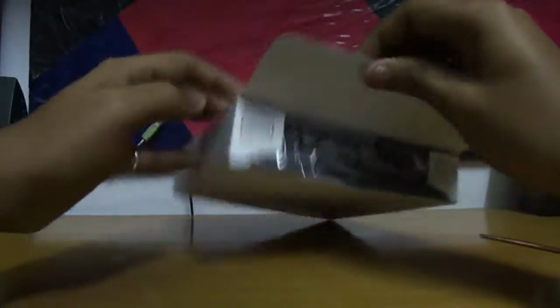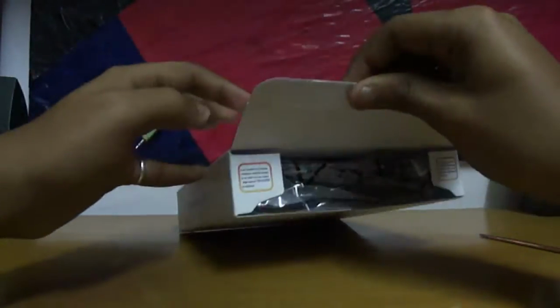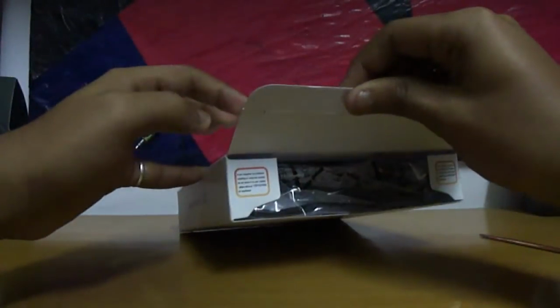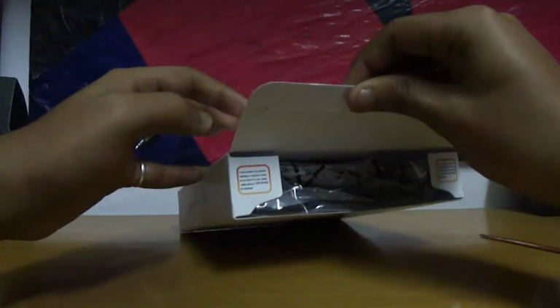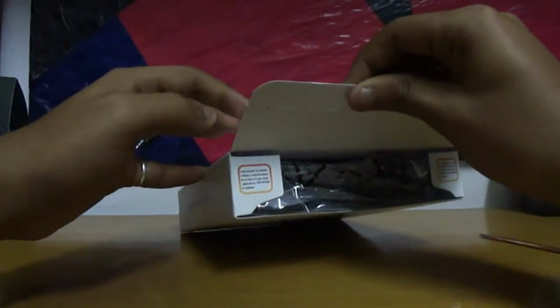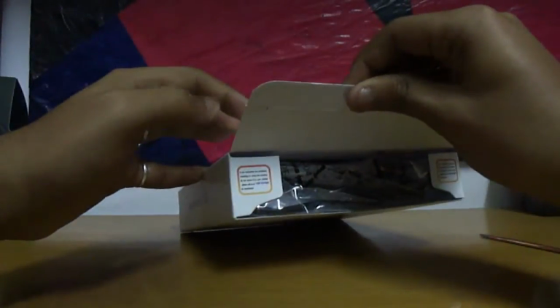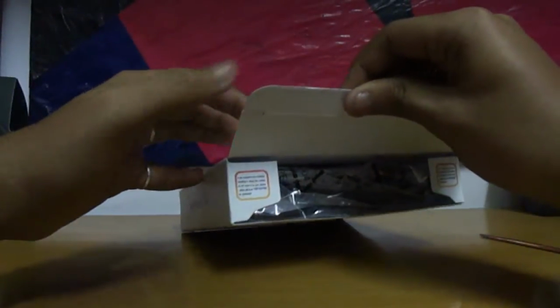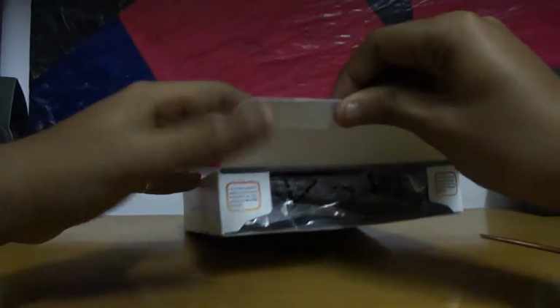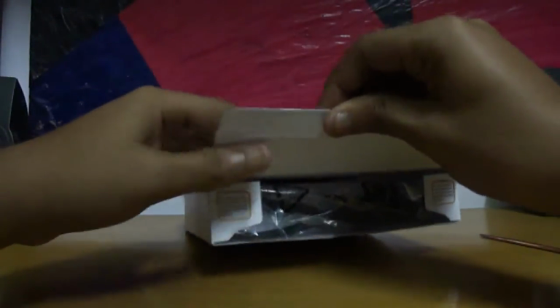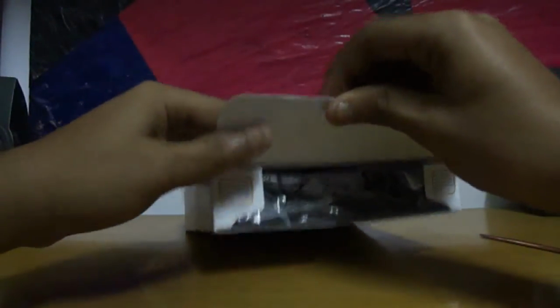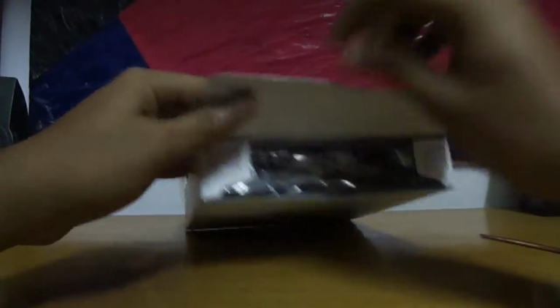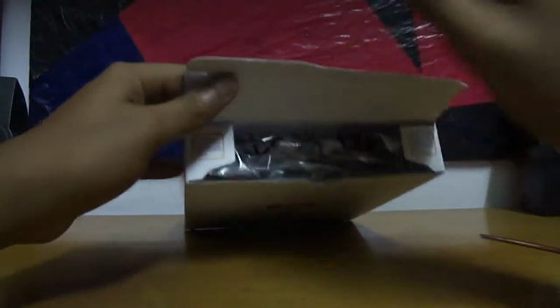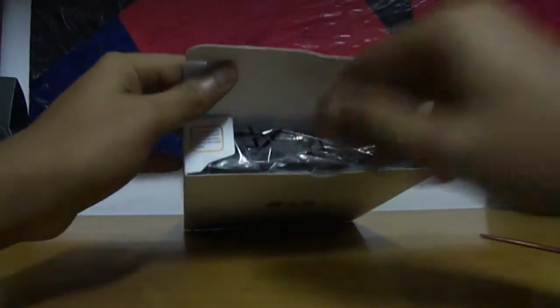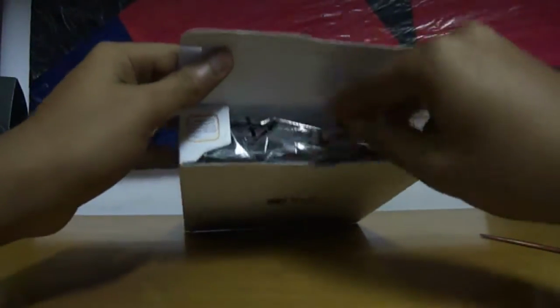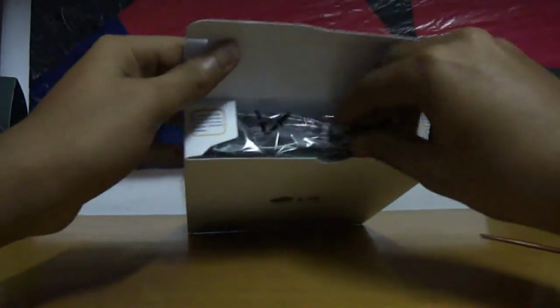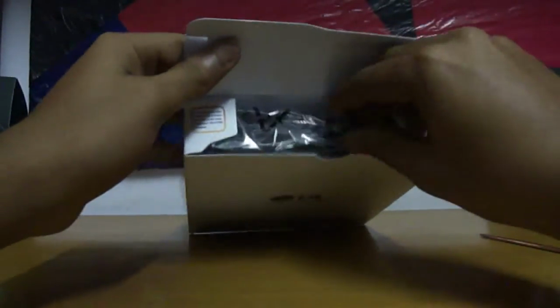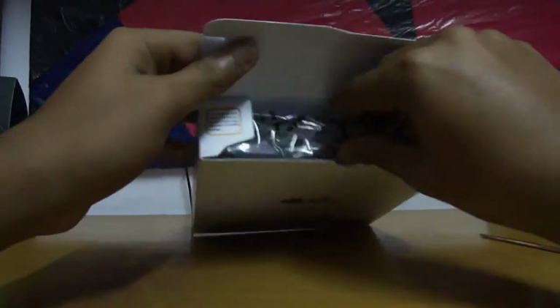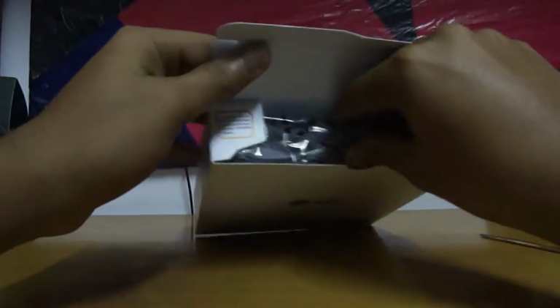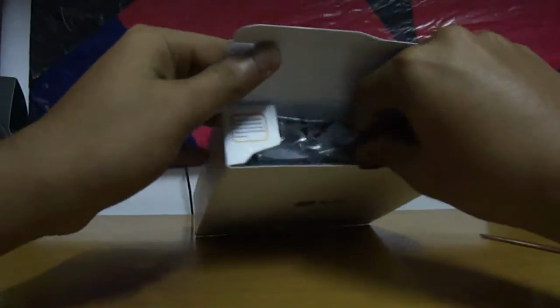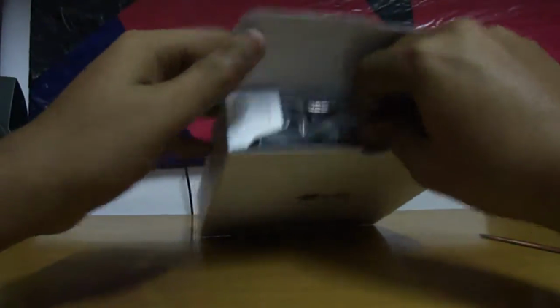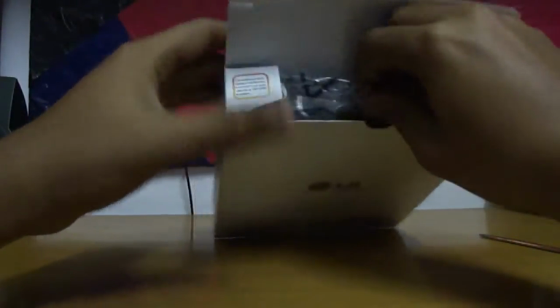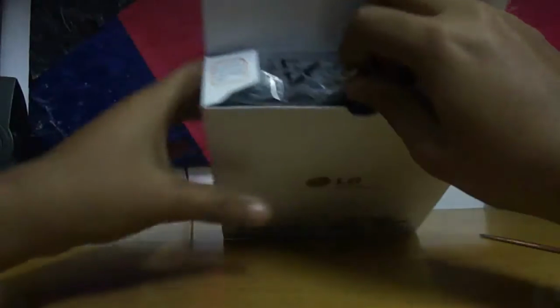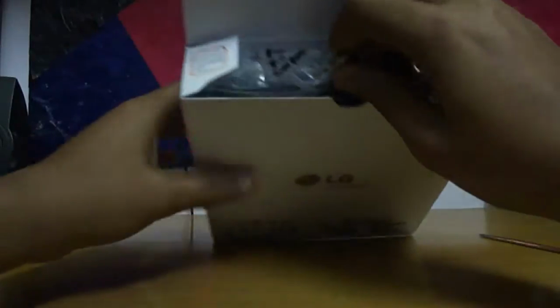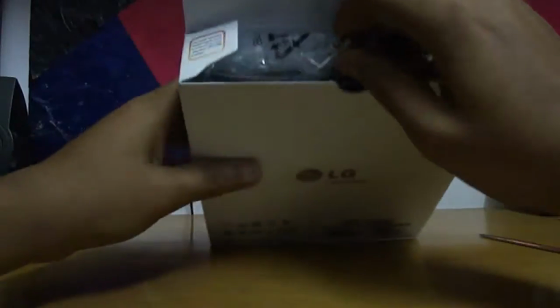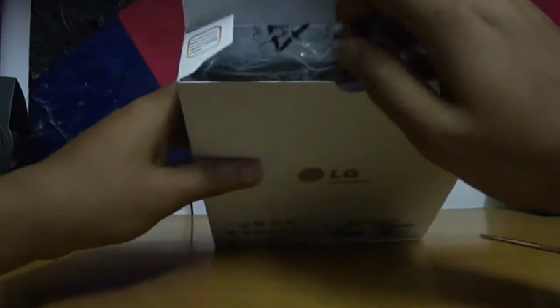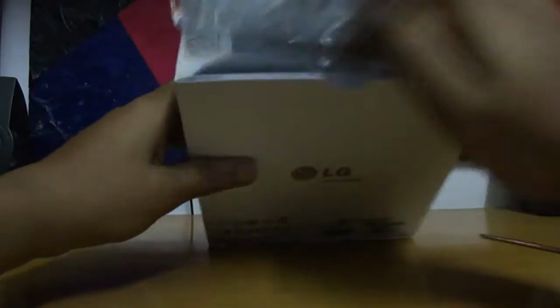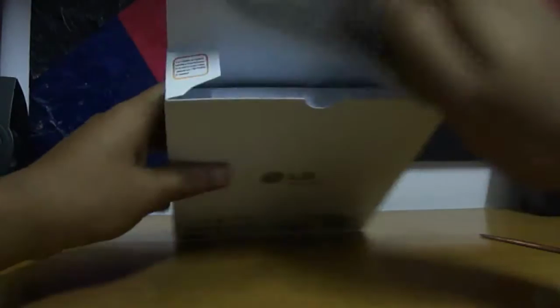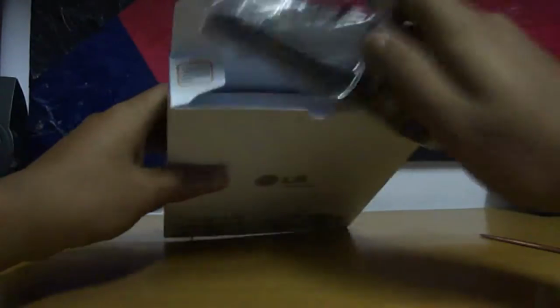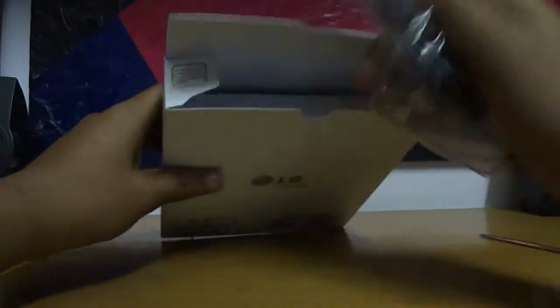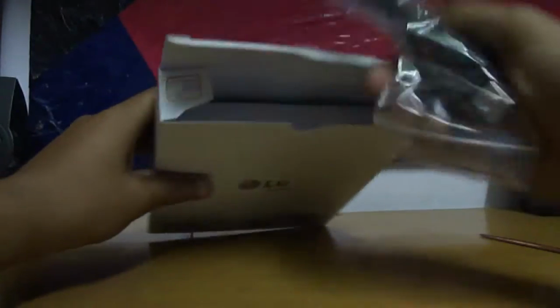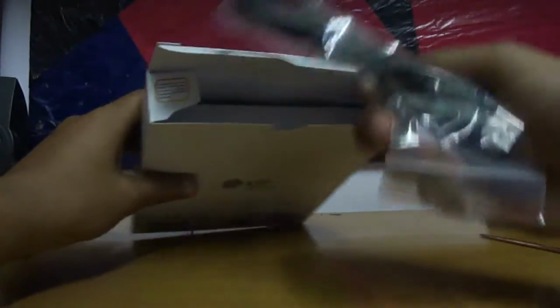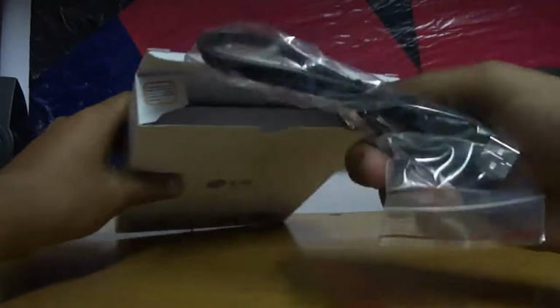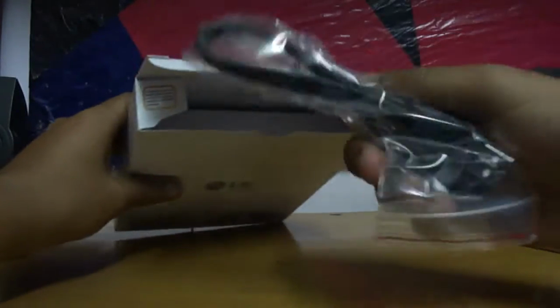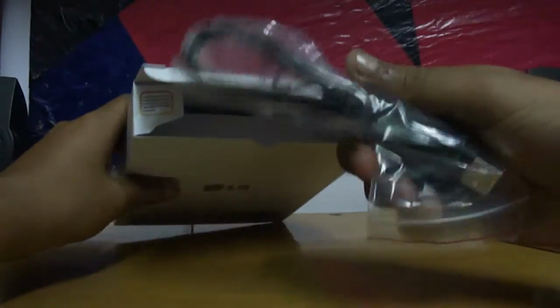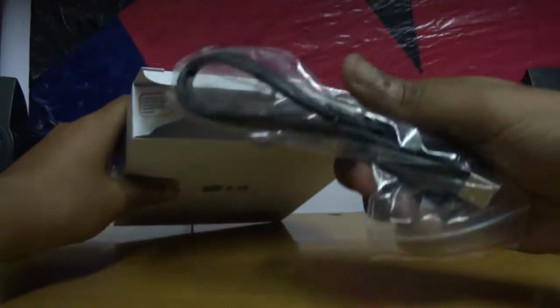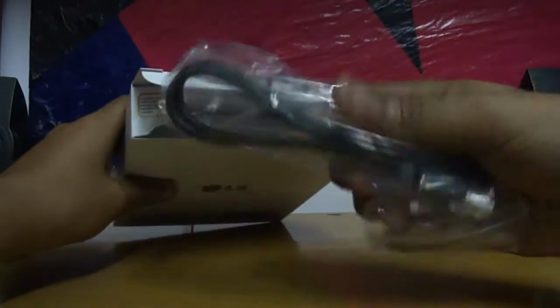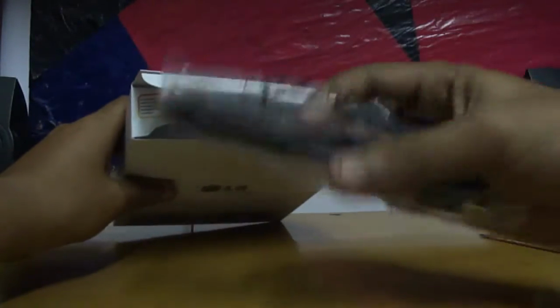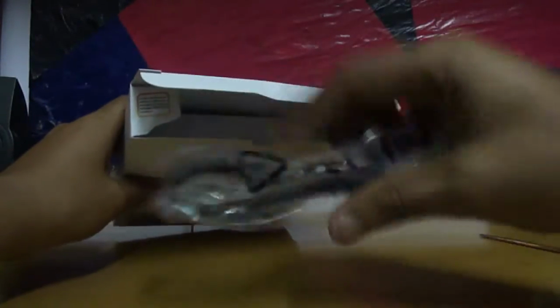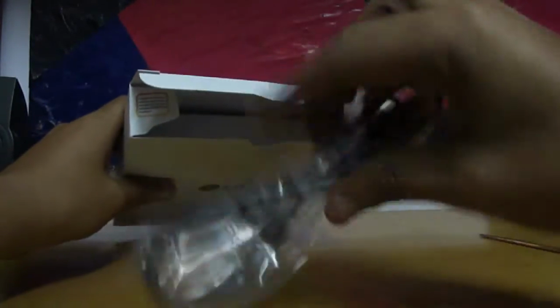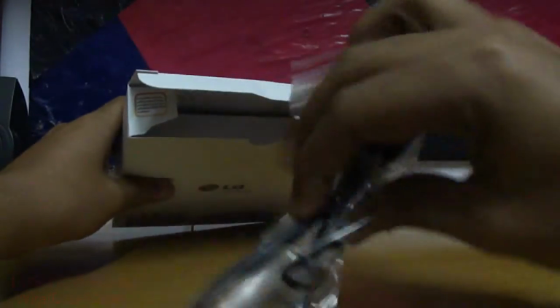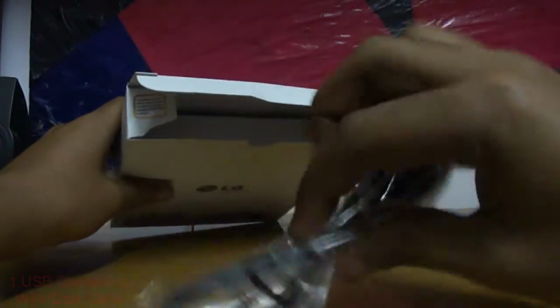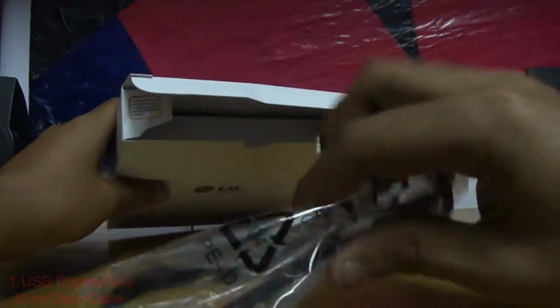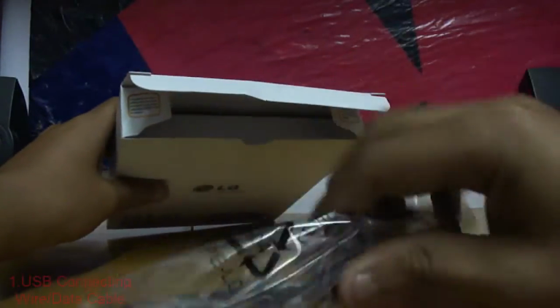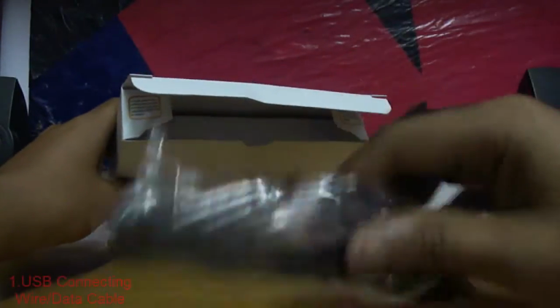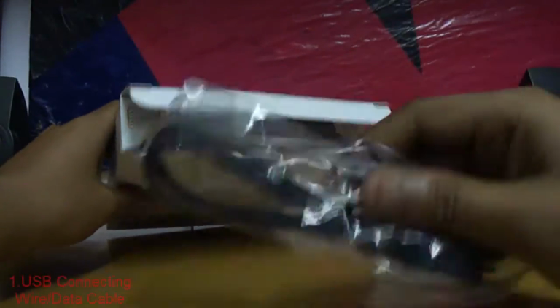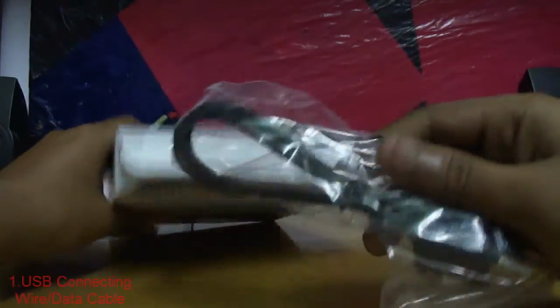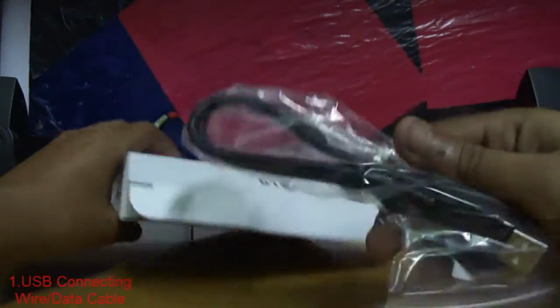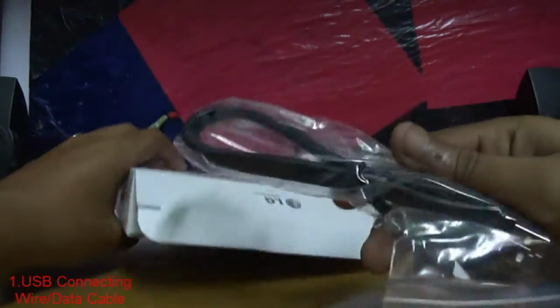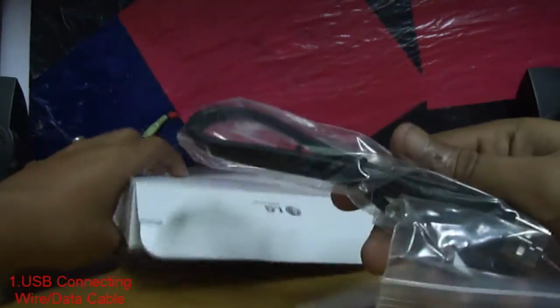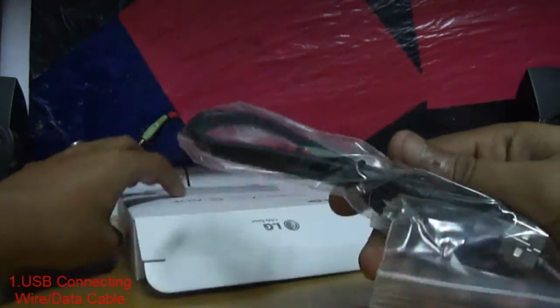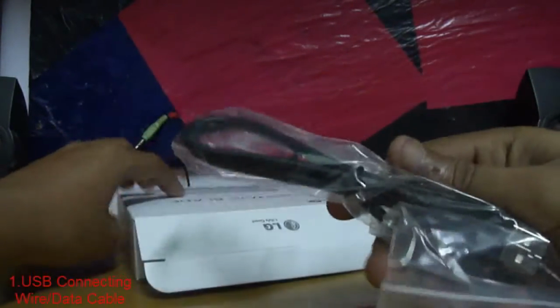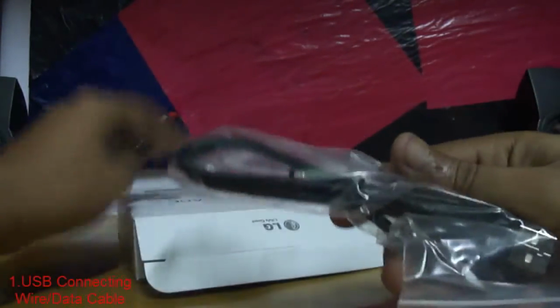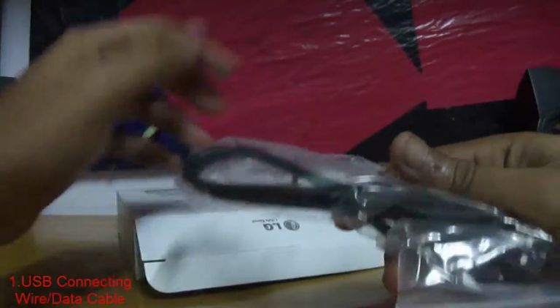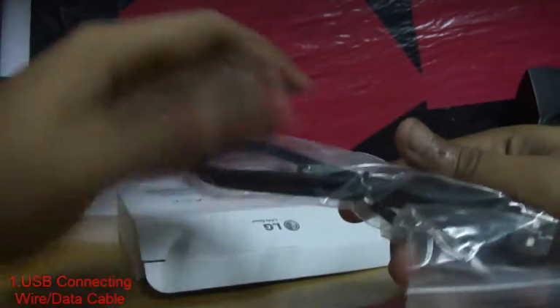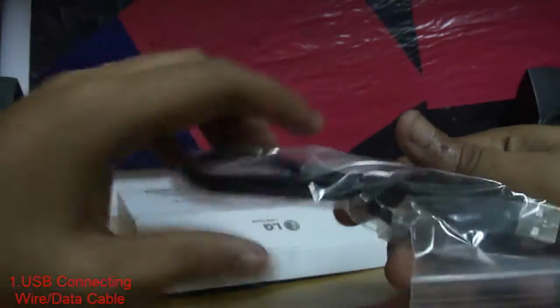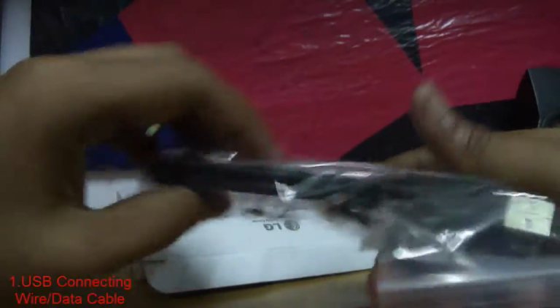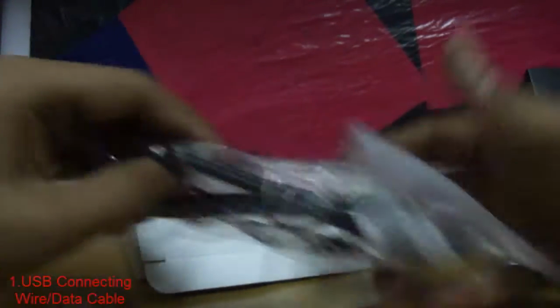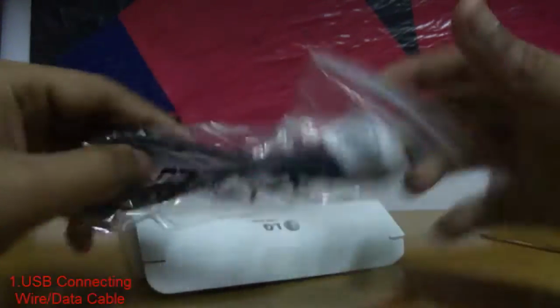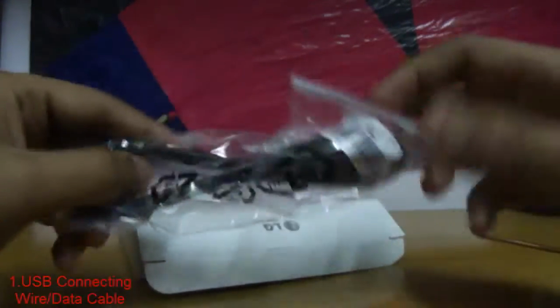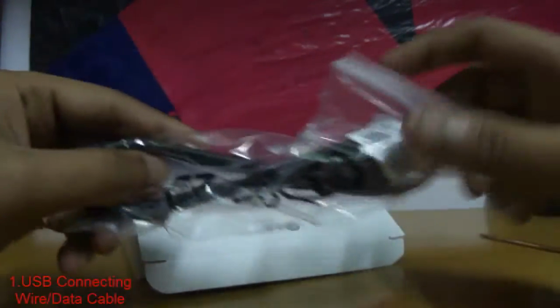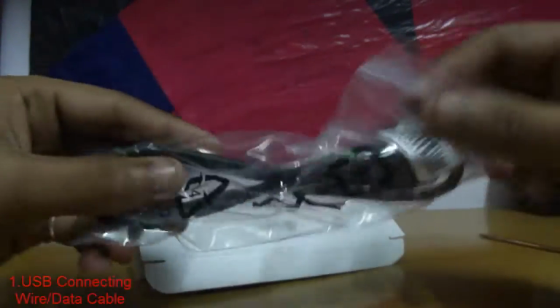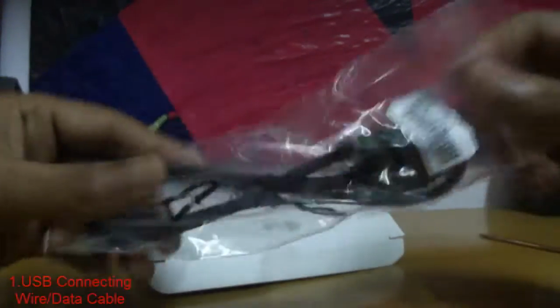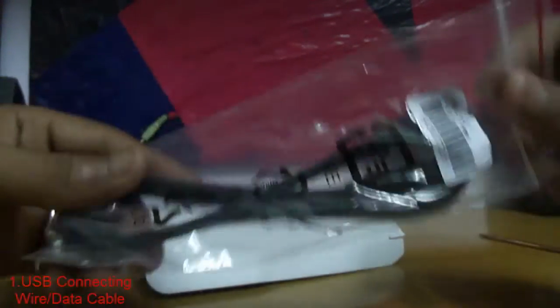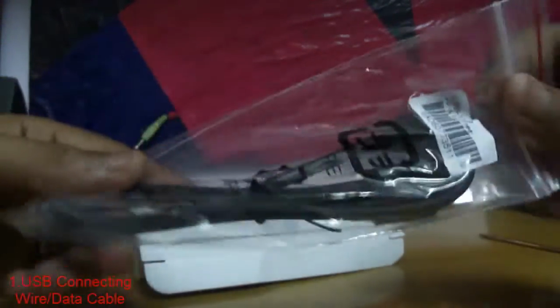So here we take out this USB data cable.